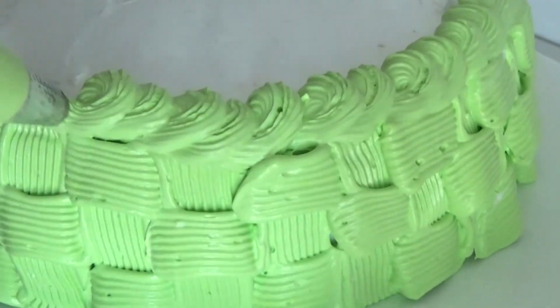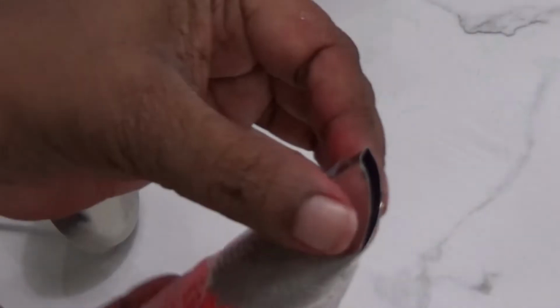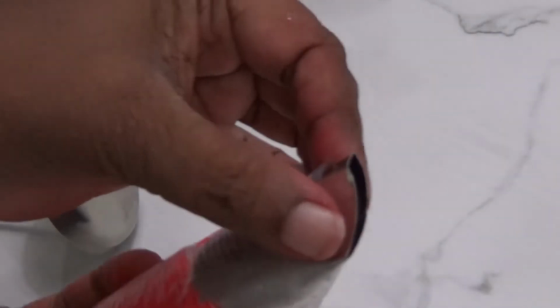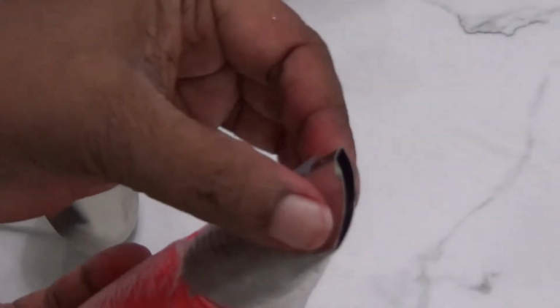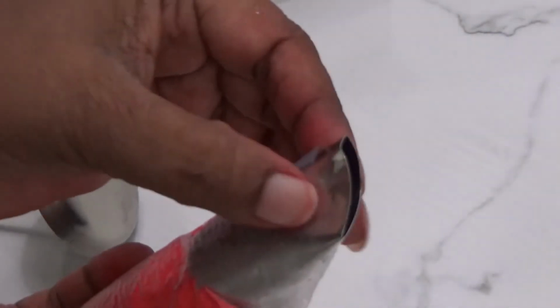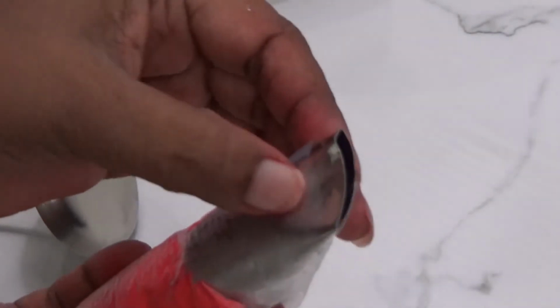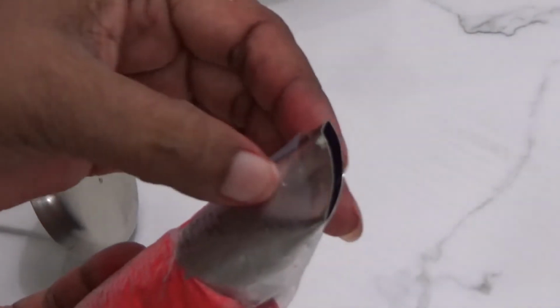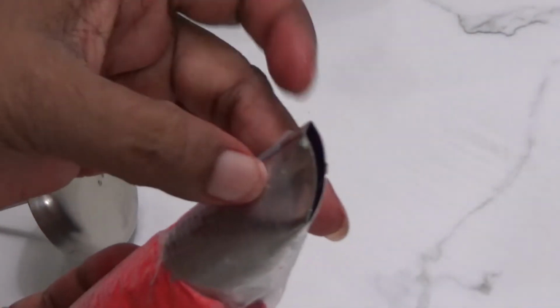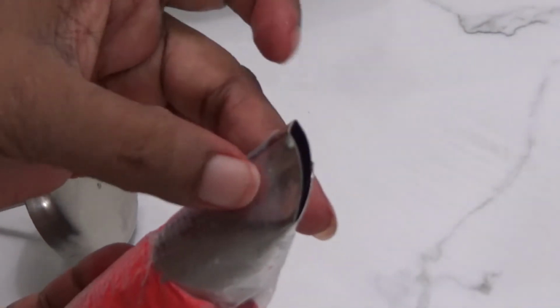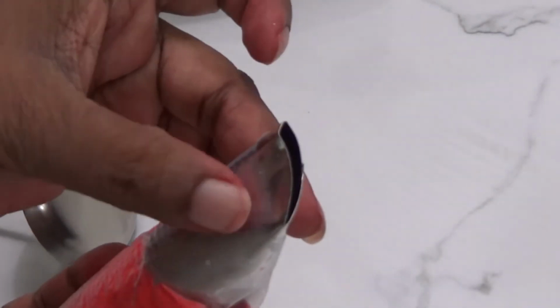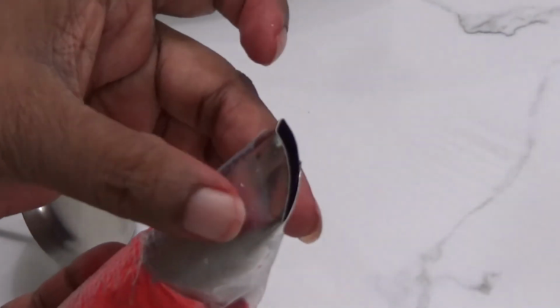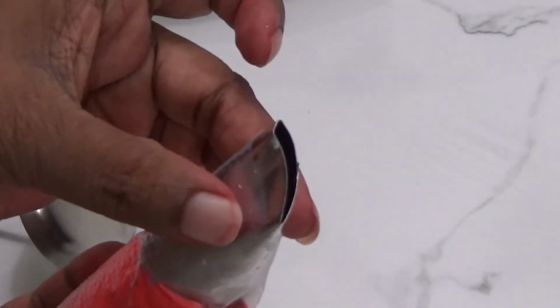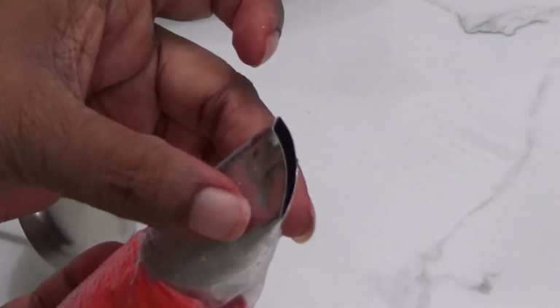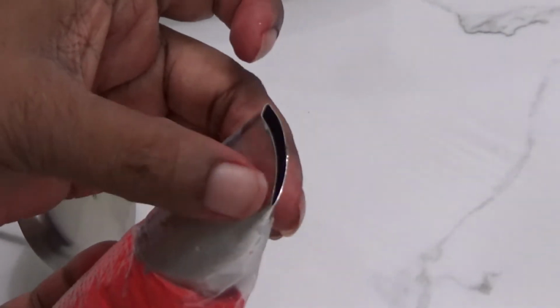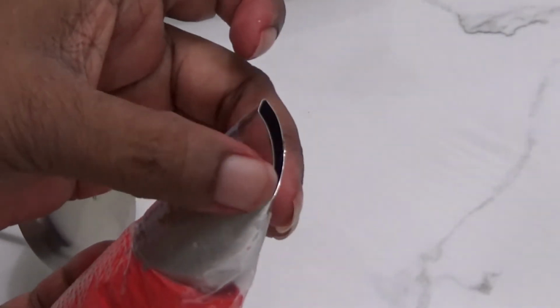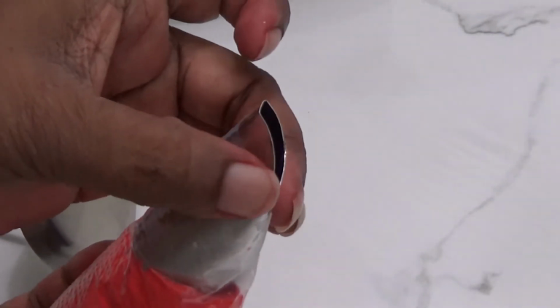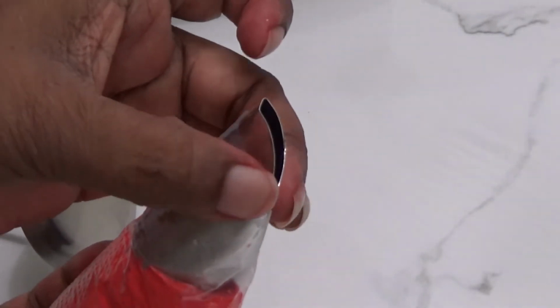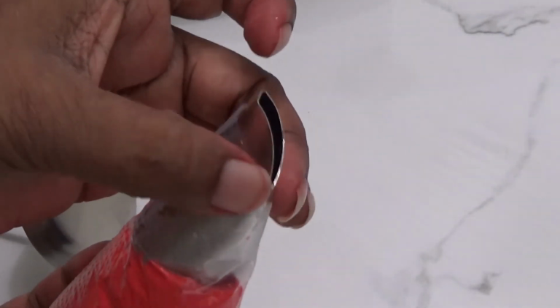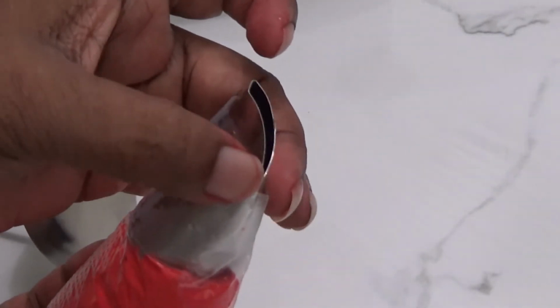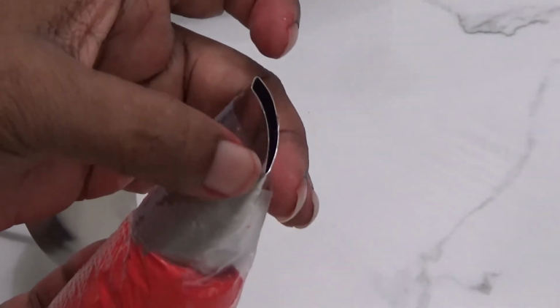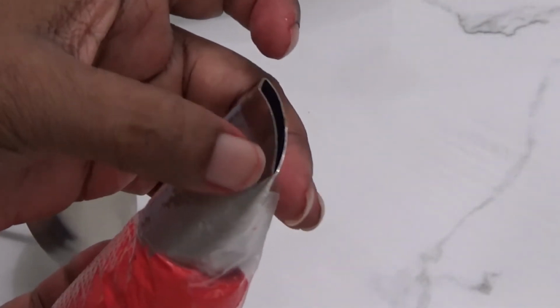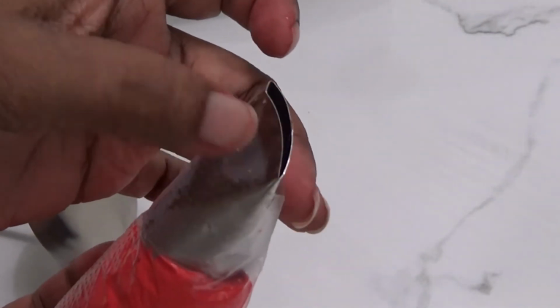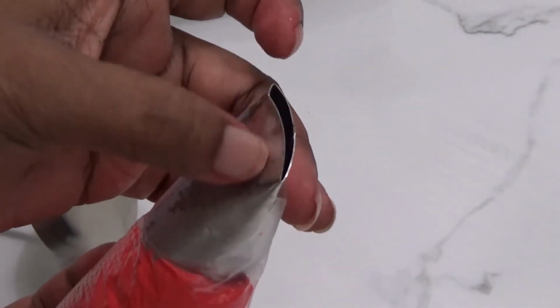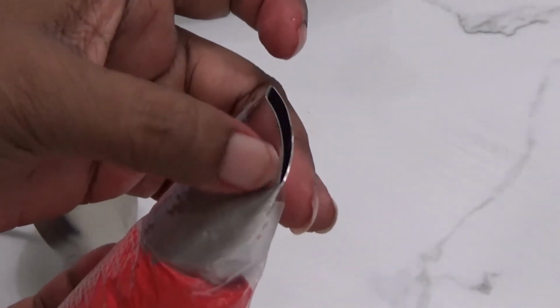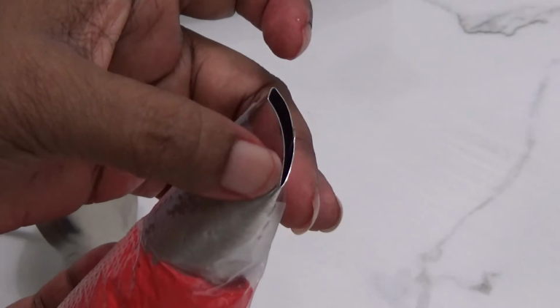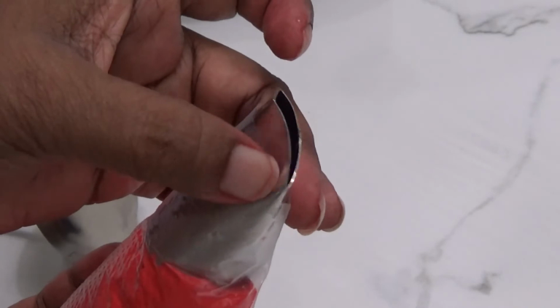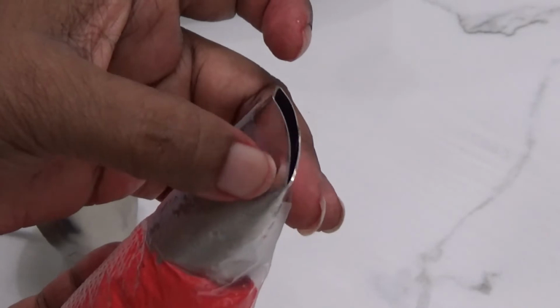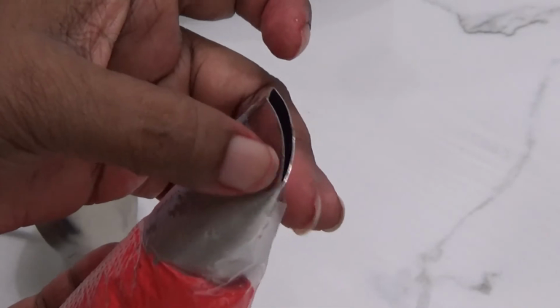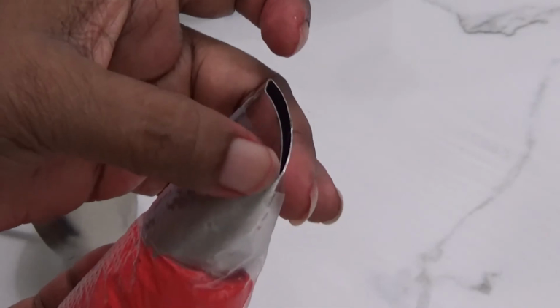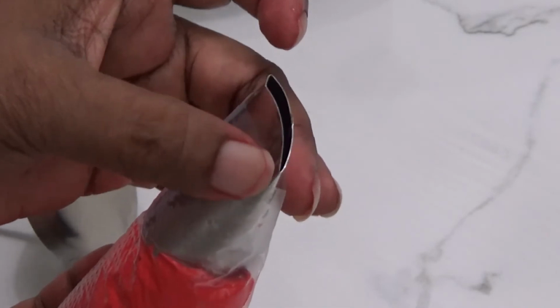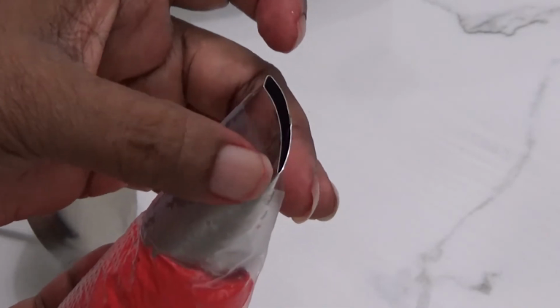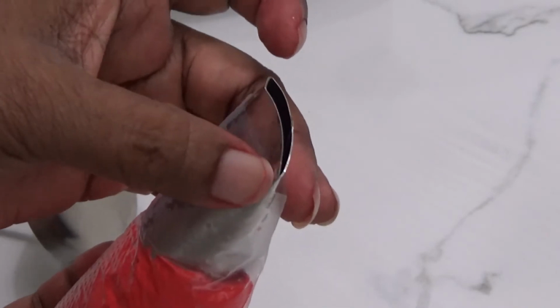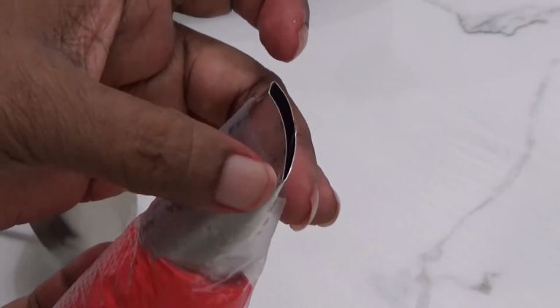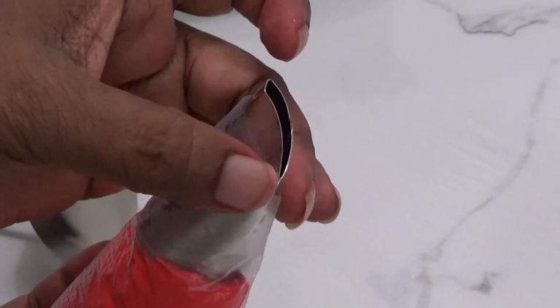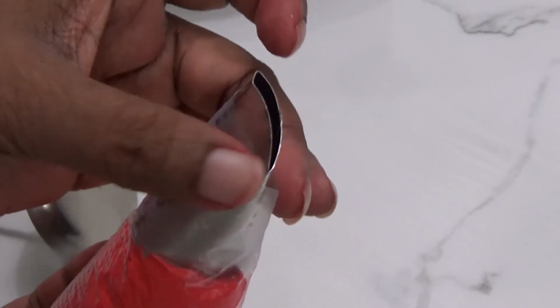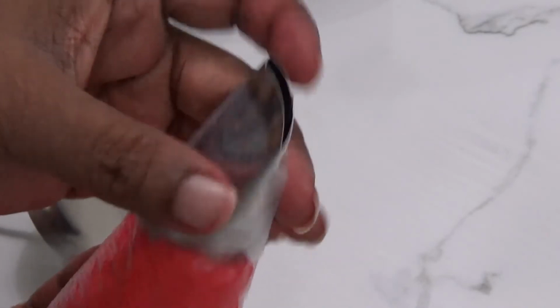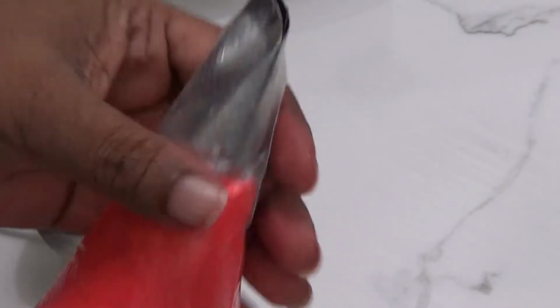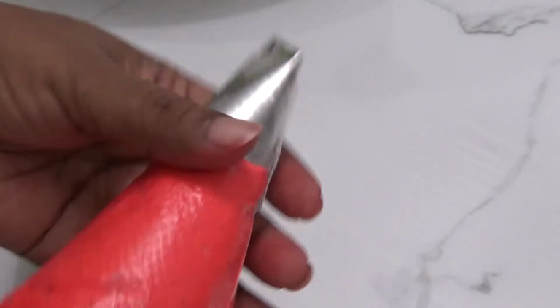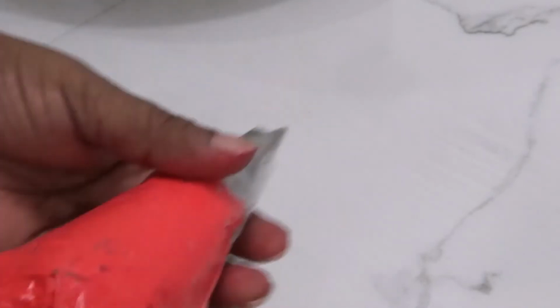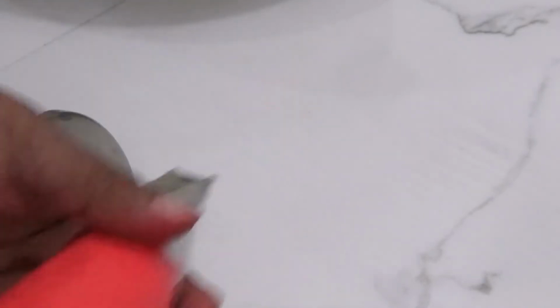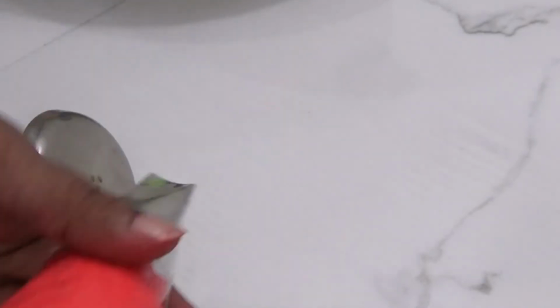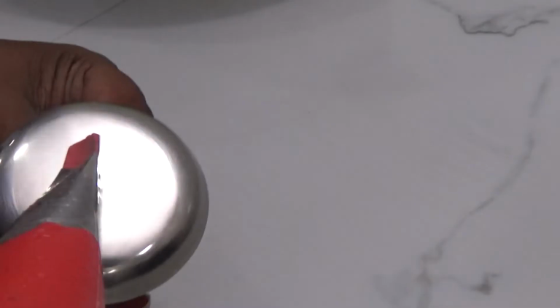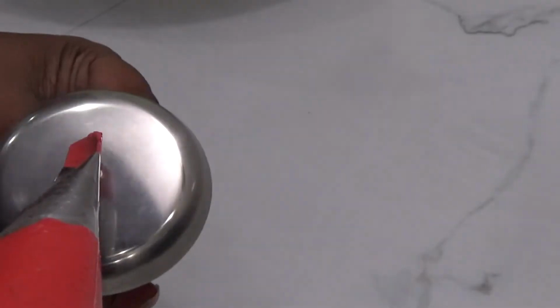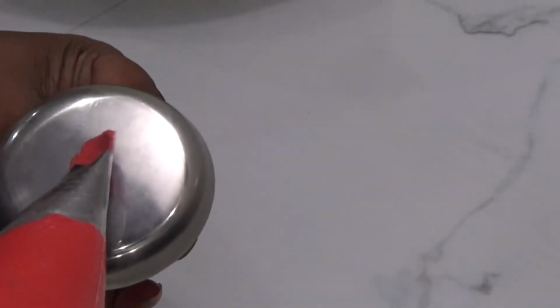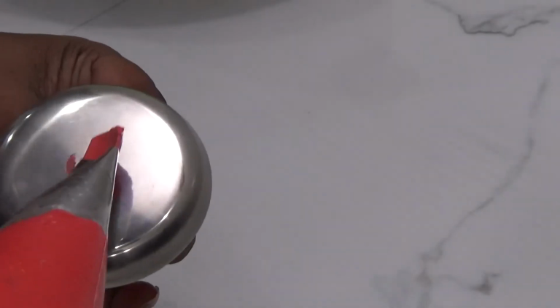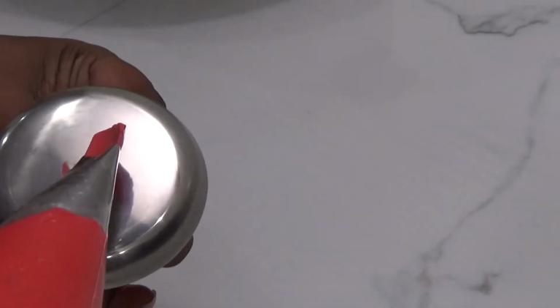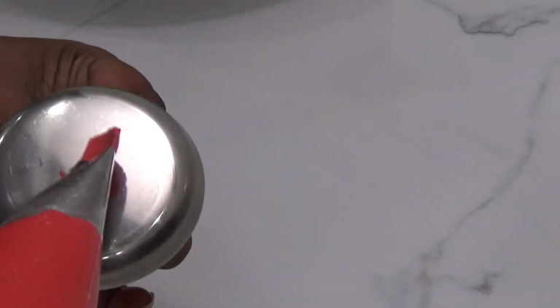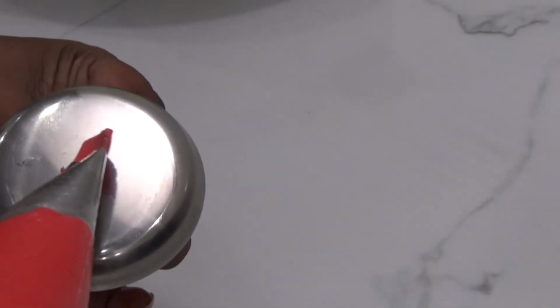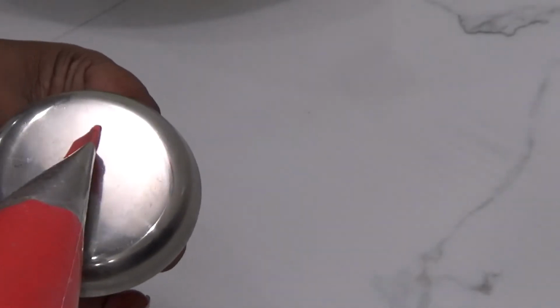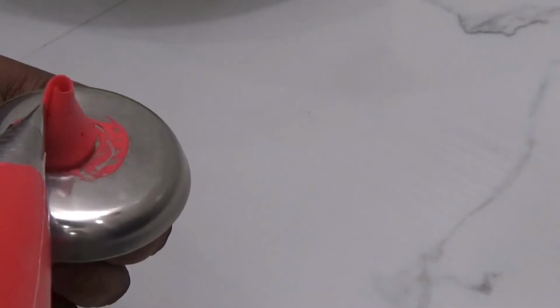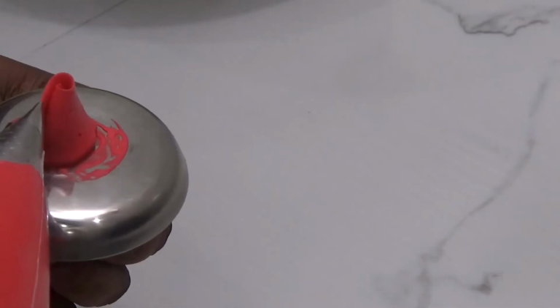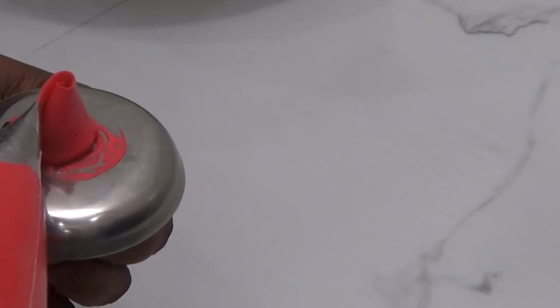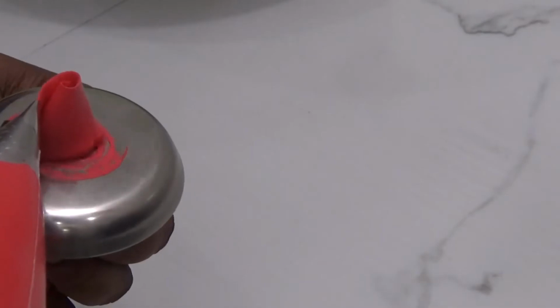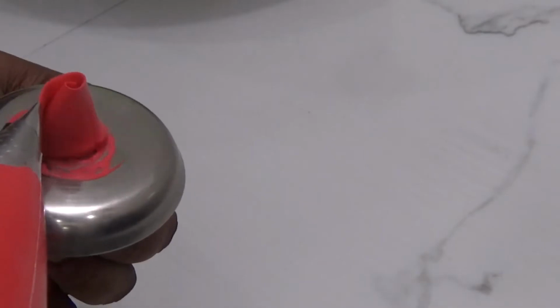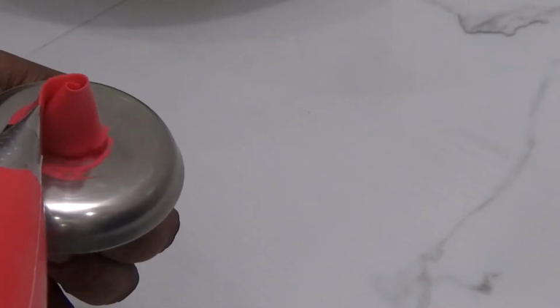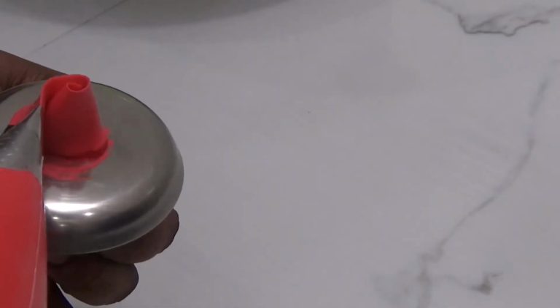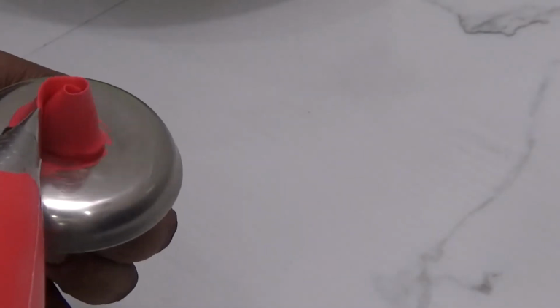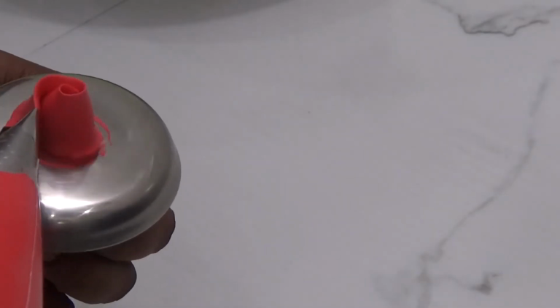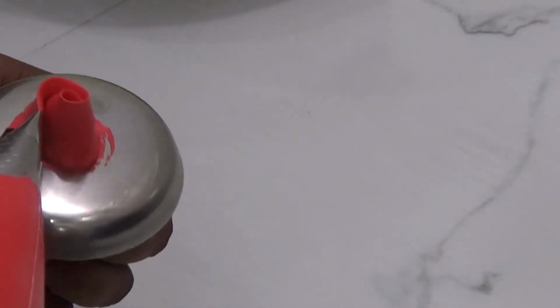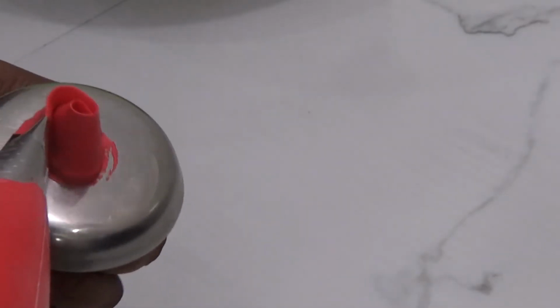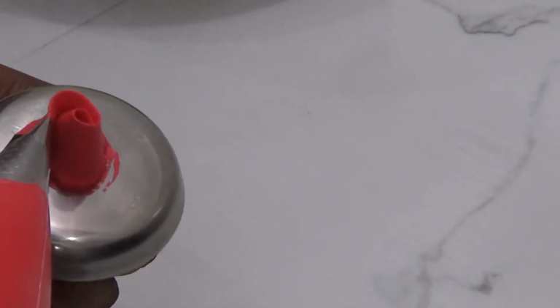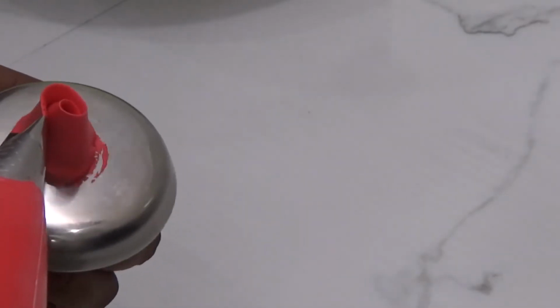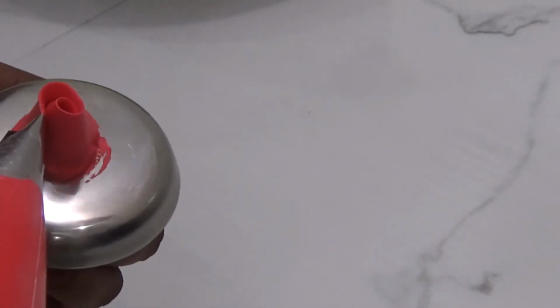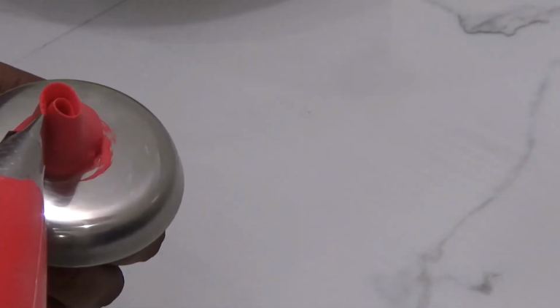Now I am going to make a rose flower. This is the rose petal nozzle — always keep the narrow edge upwards for making petals.